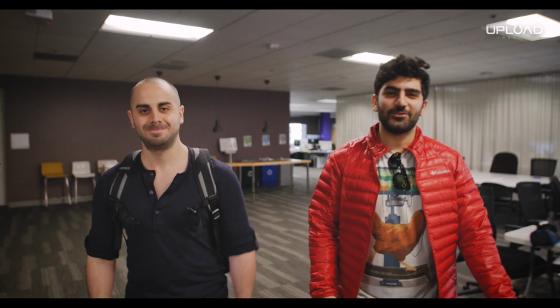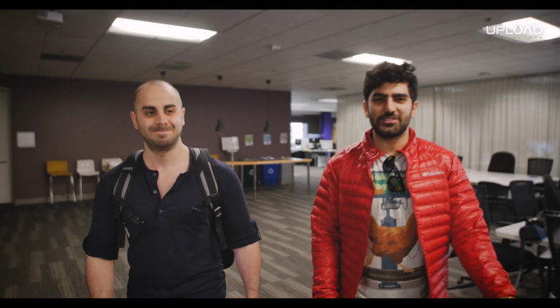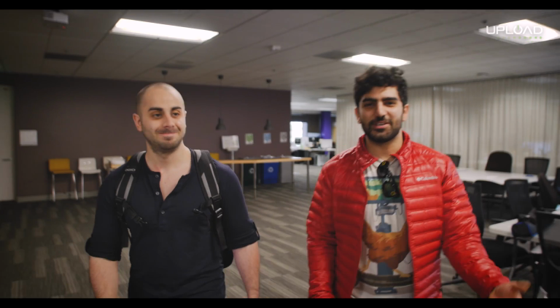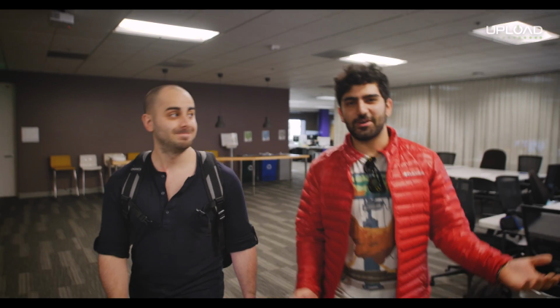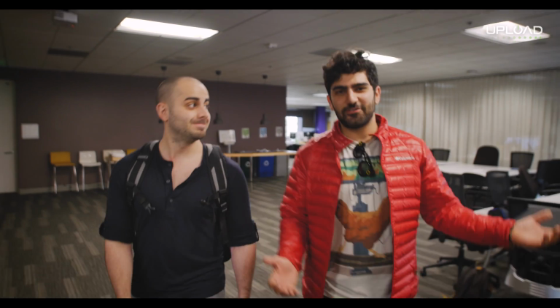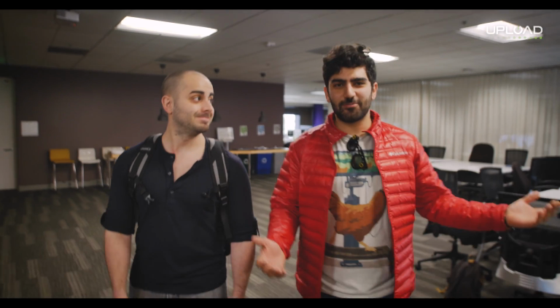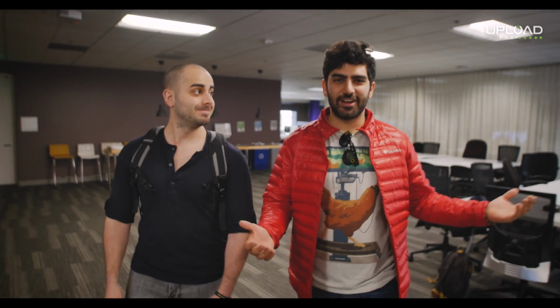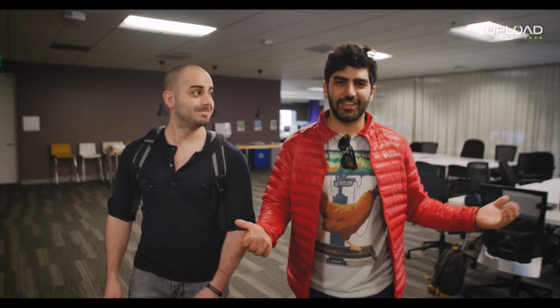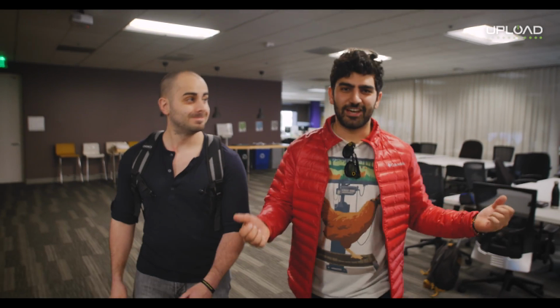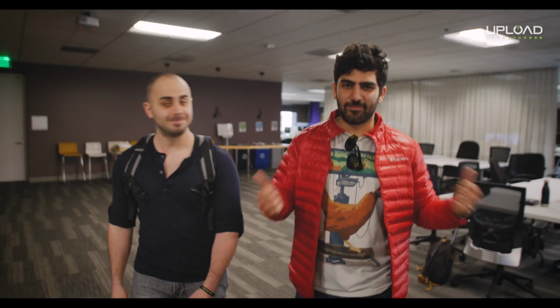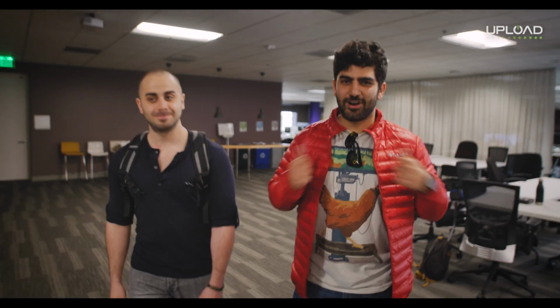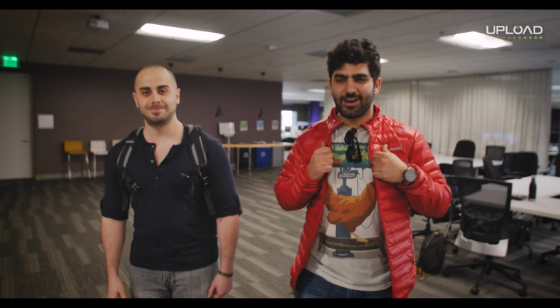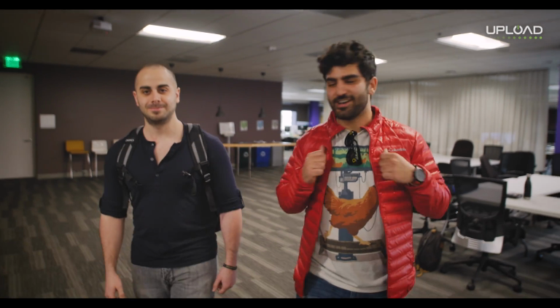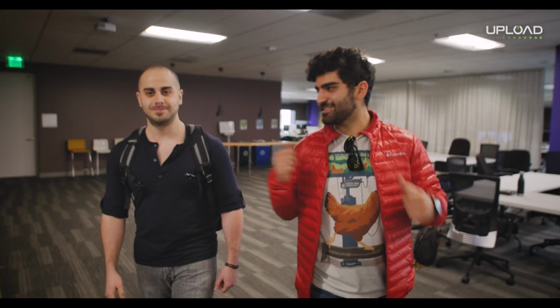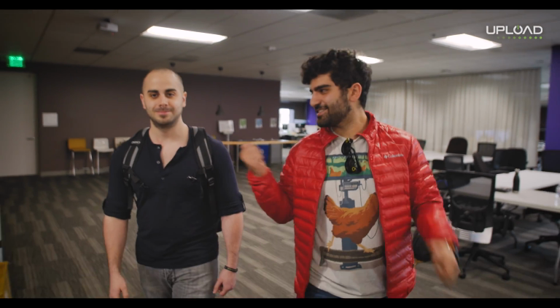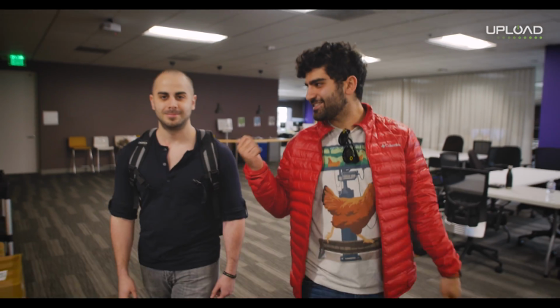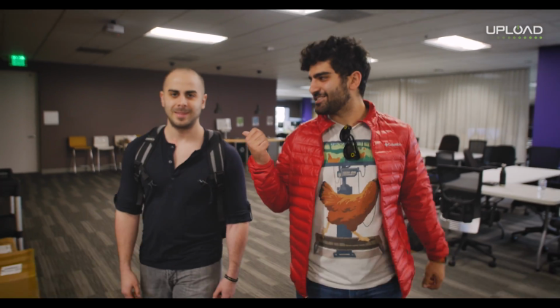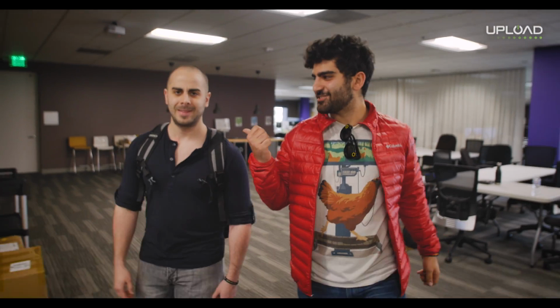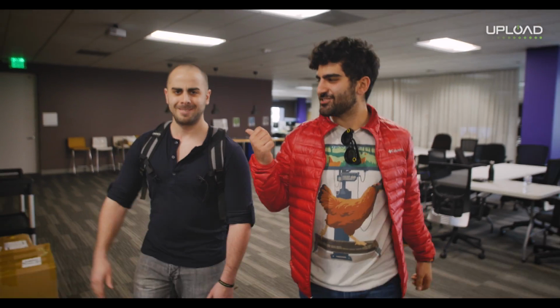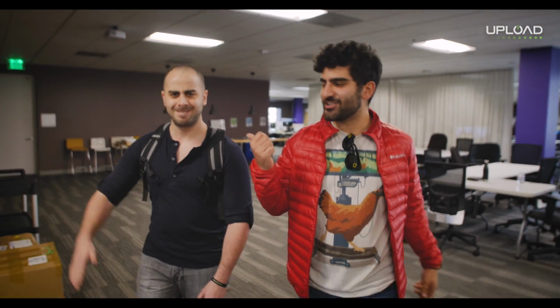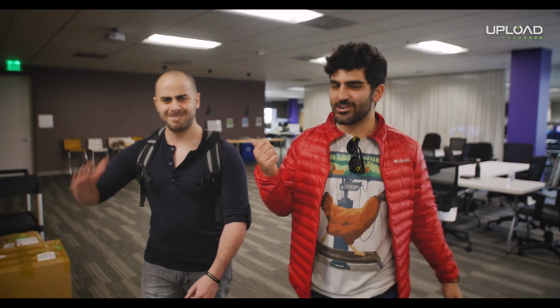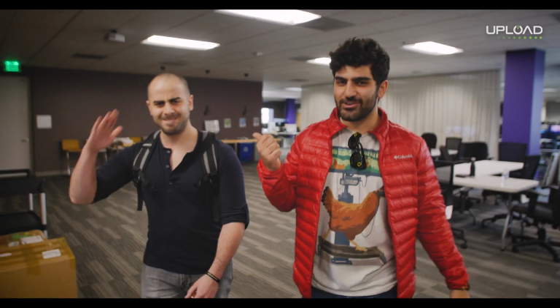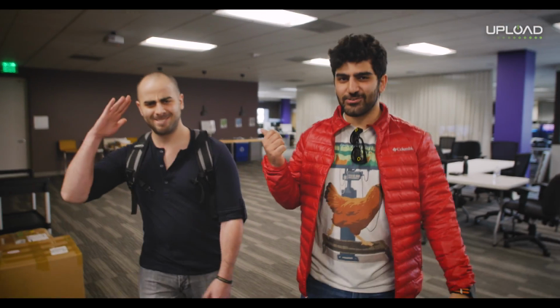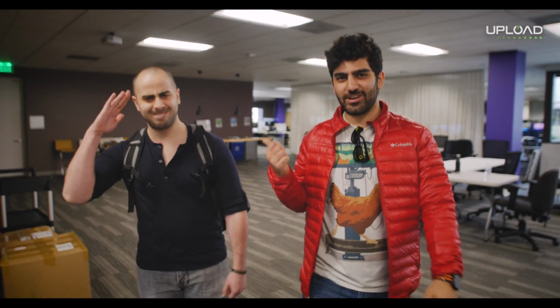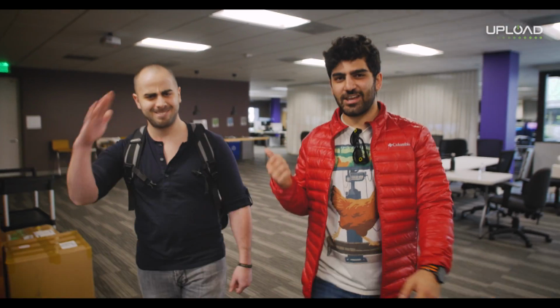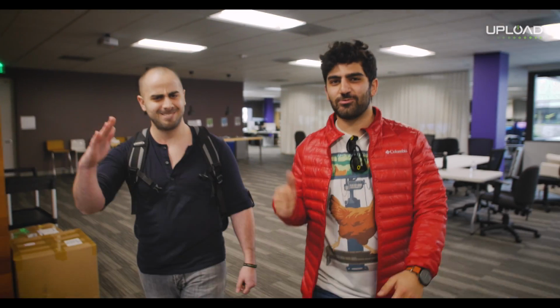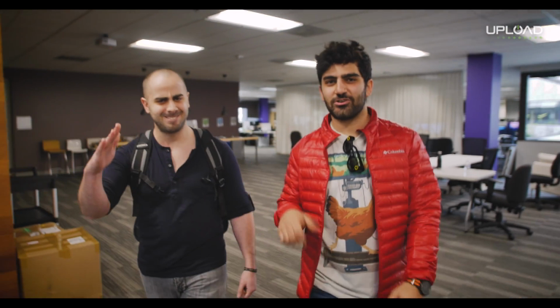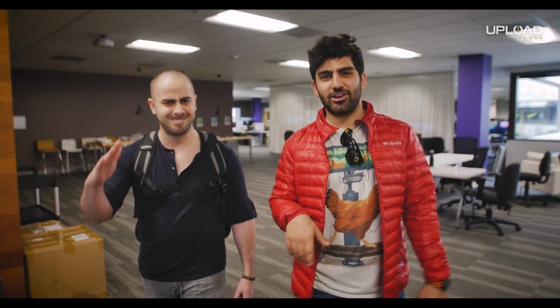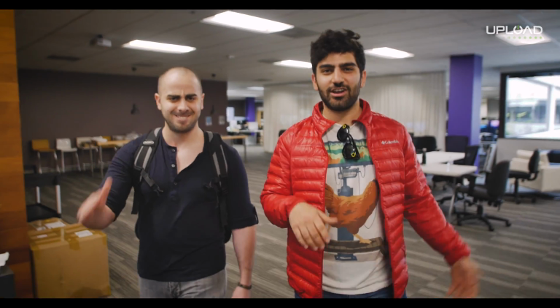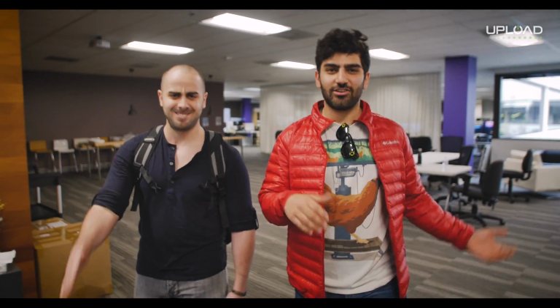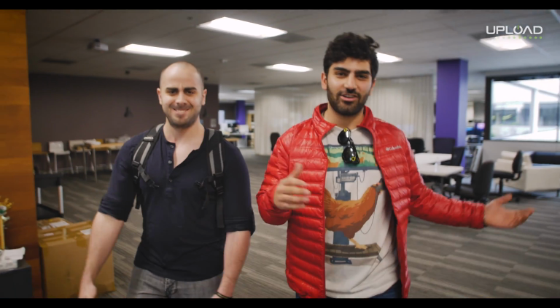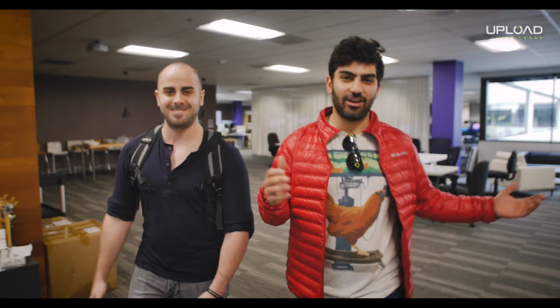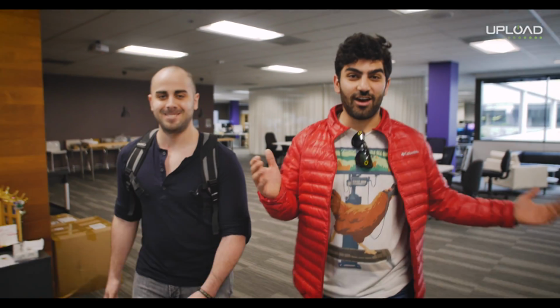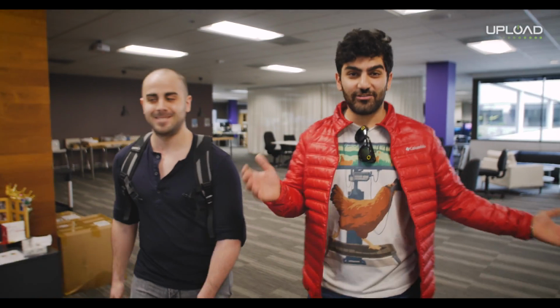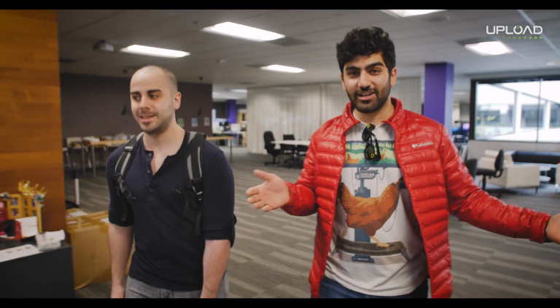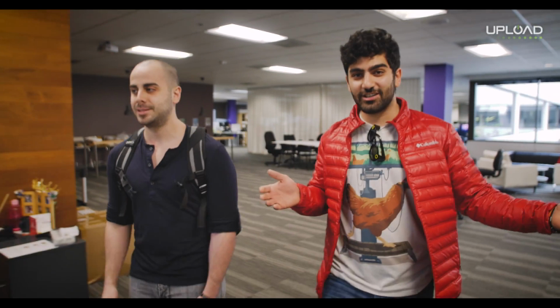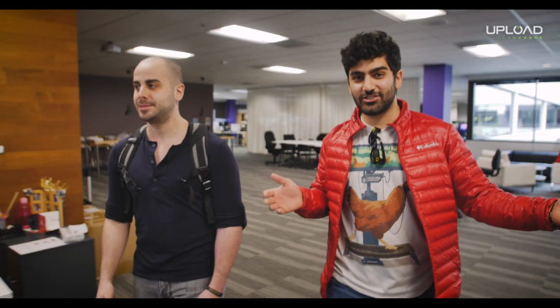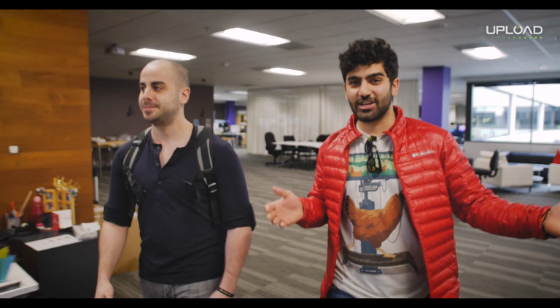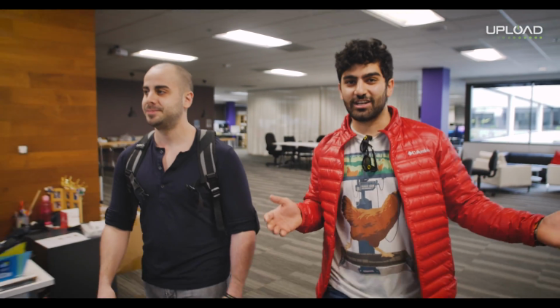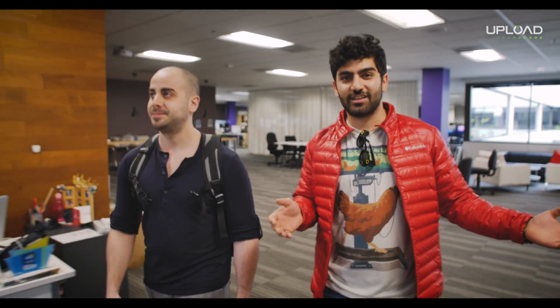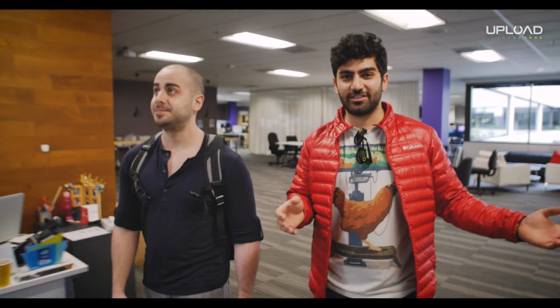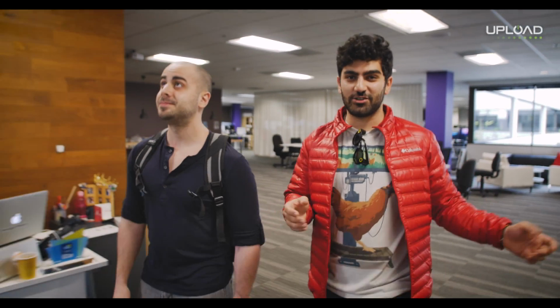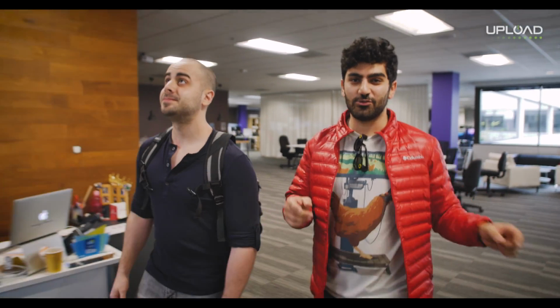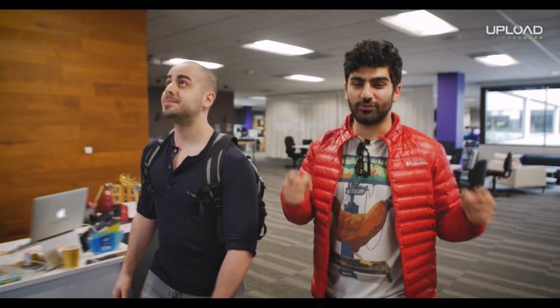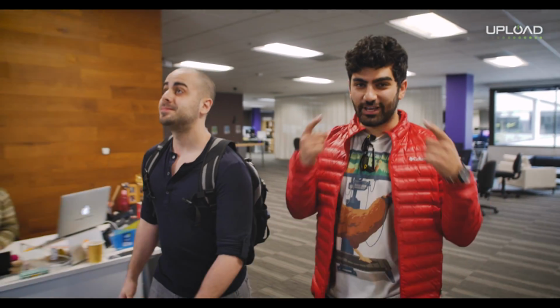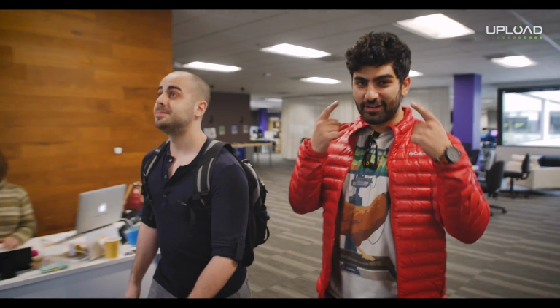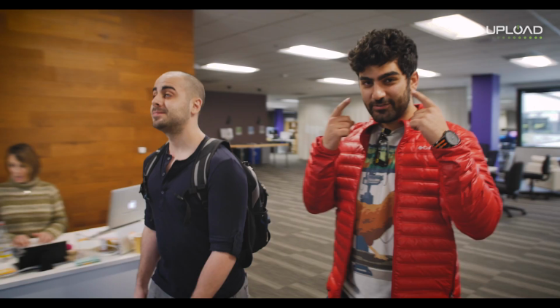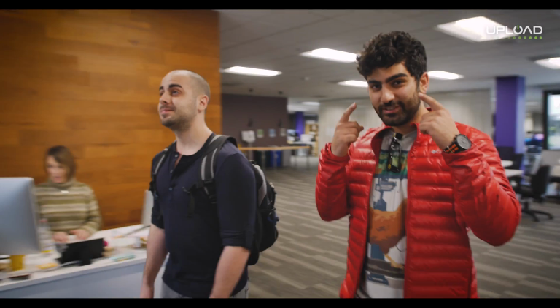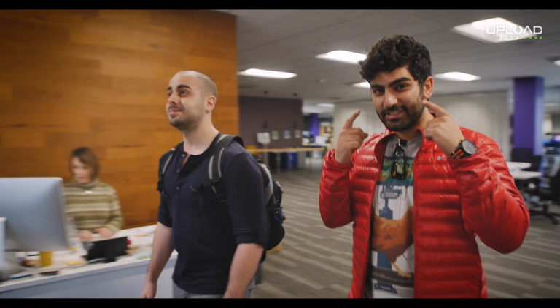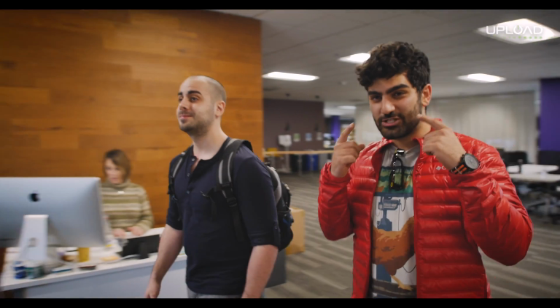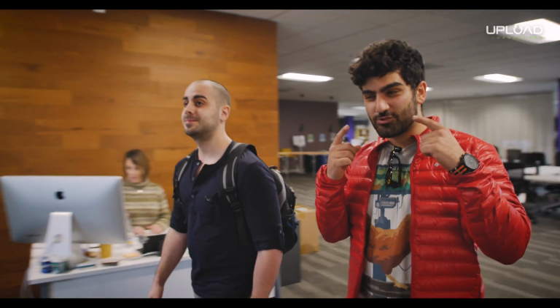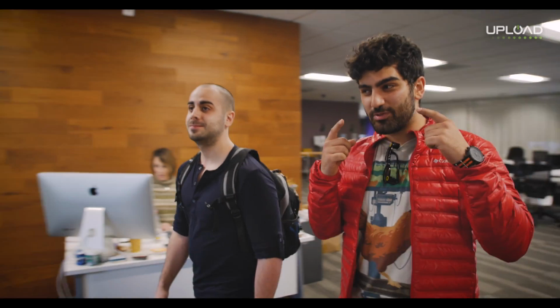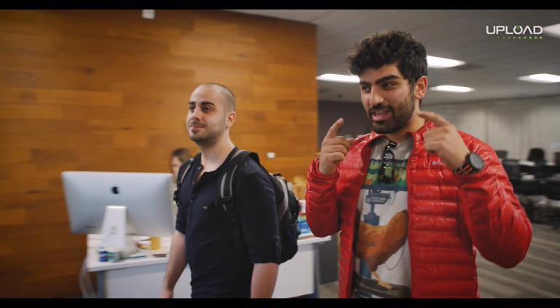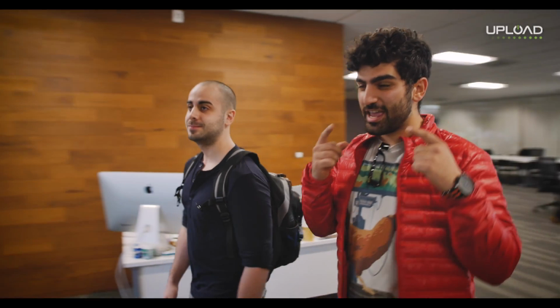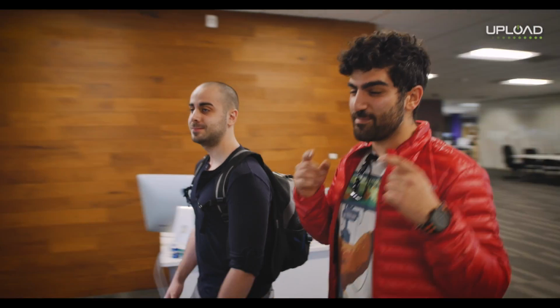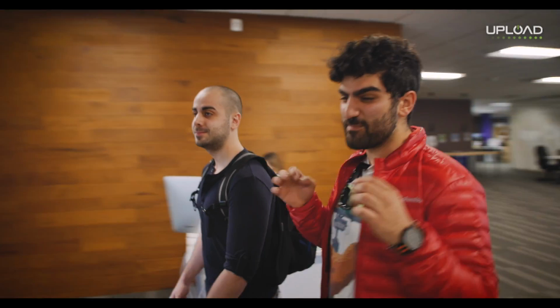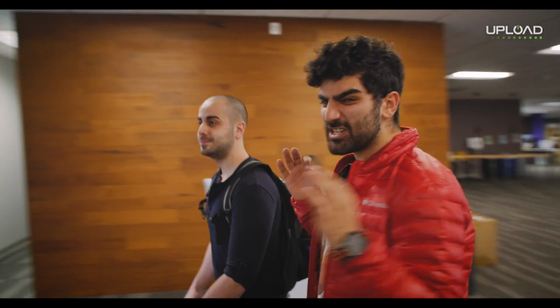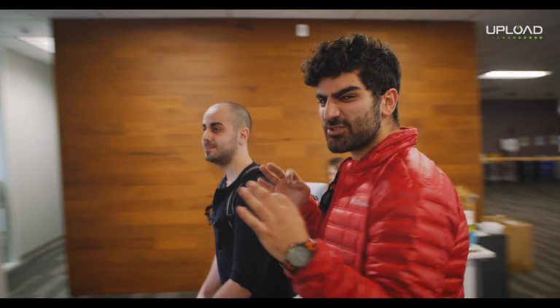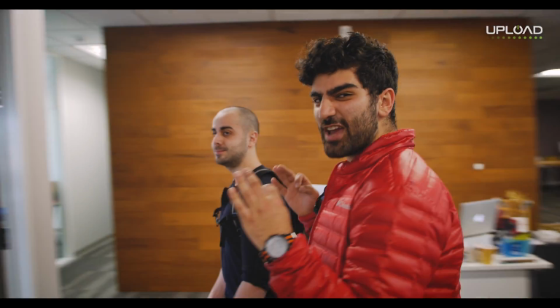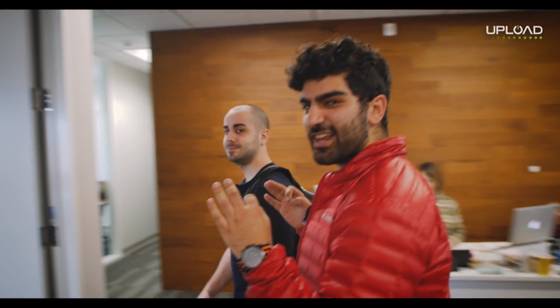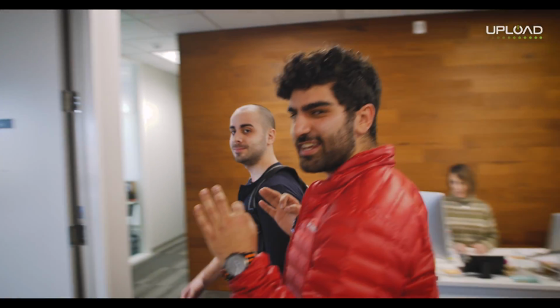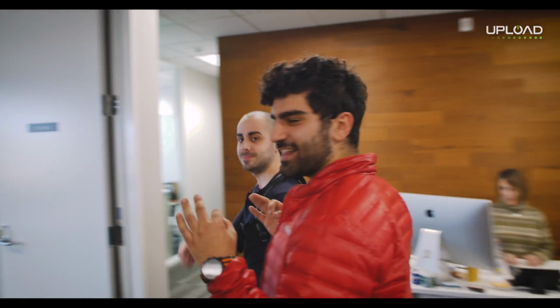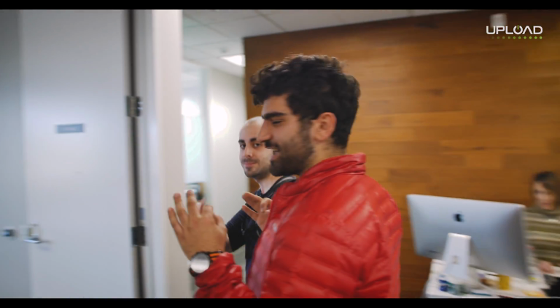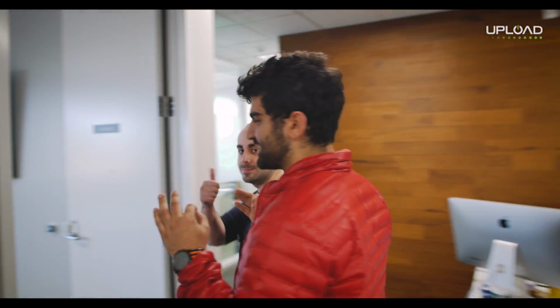What's up everybody? I'm Oz, this is Joe, and we're here at Avogant checking out their new Lightfield Display Mixed Reality glasses.